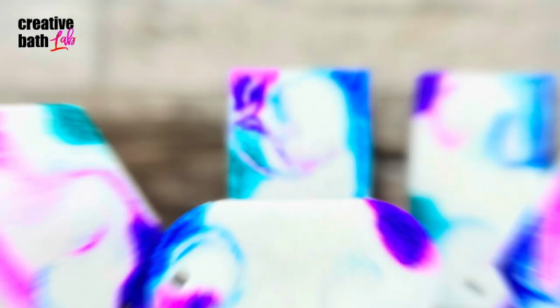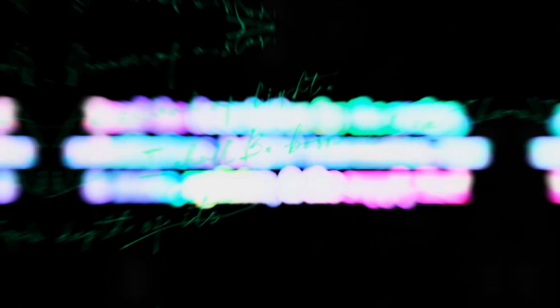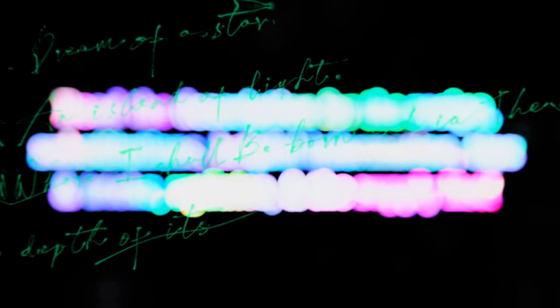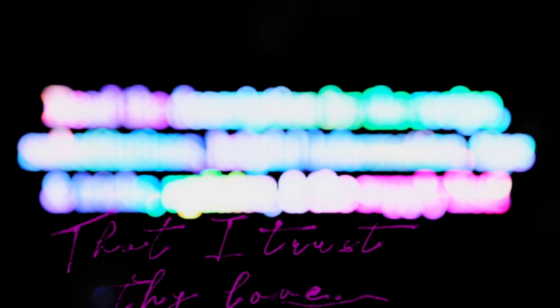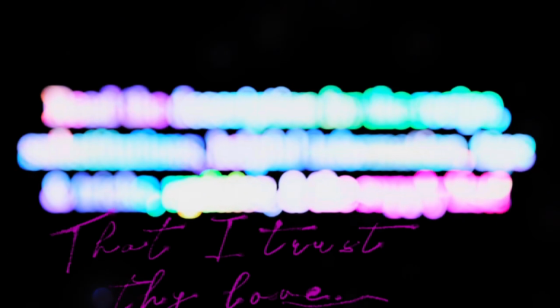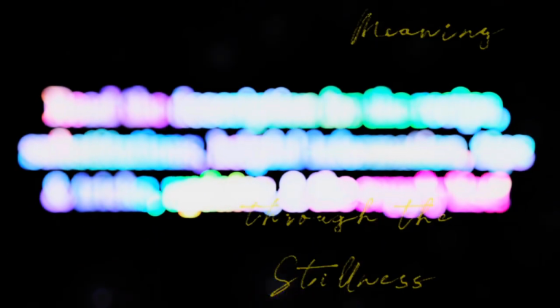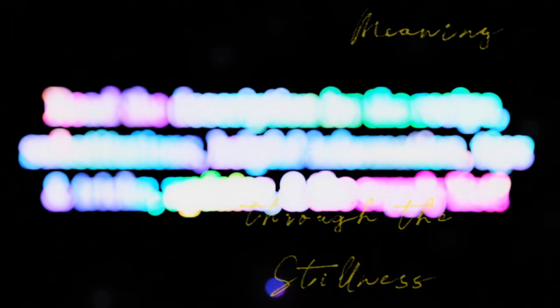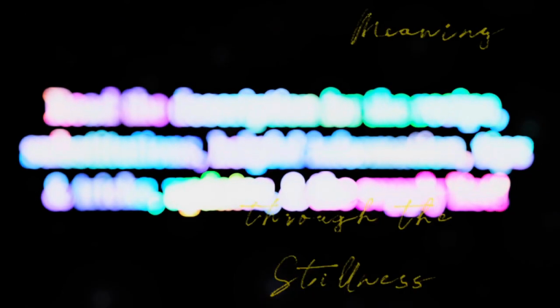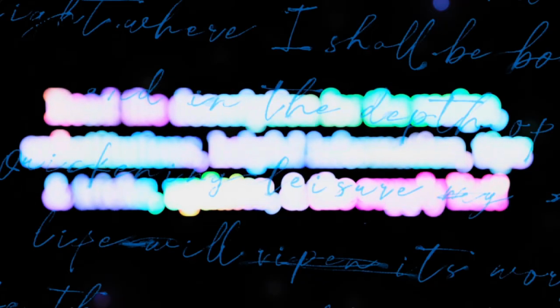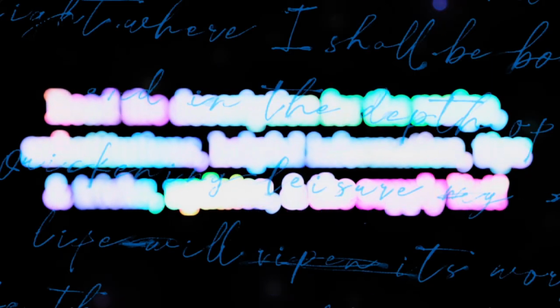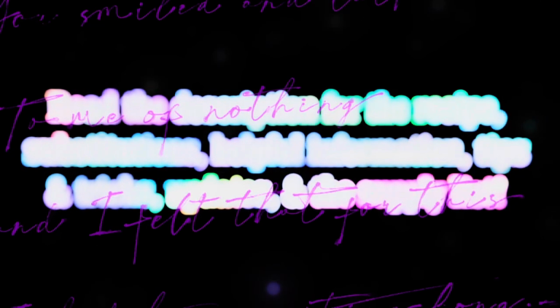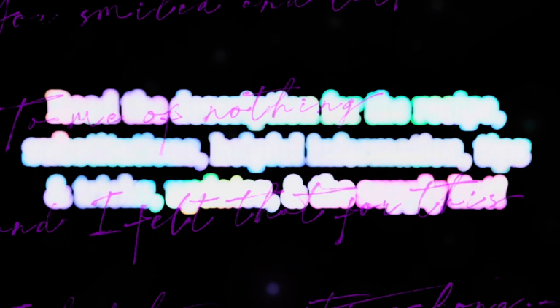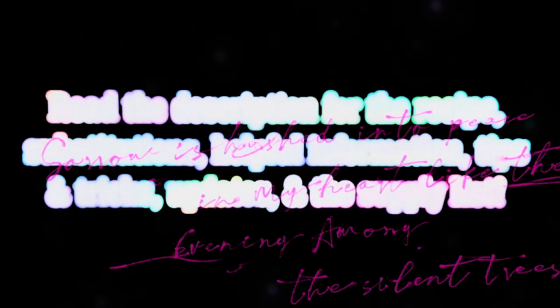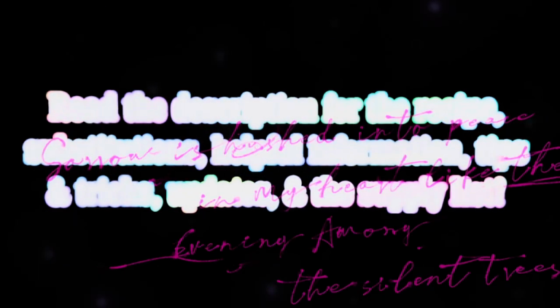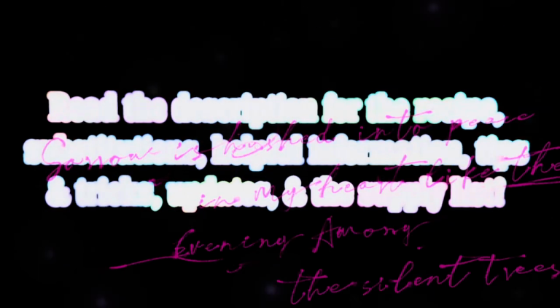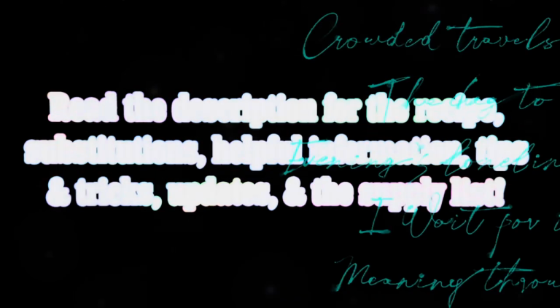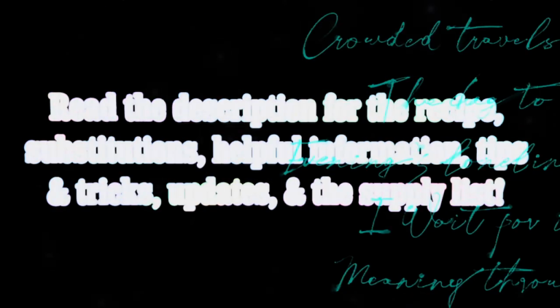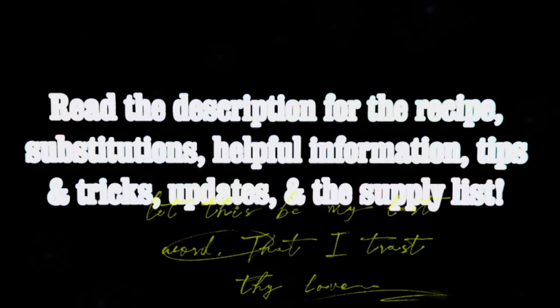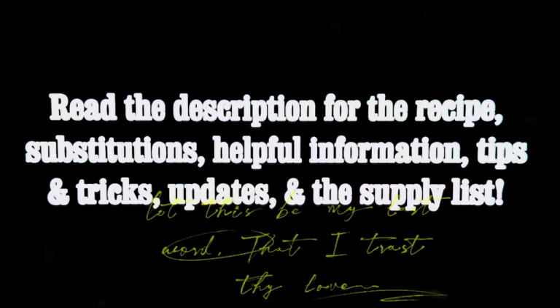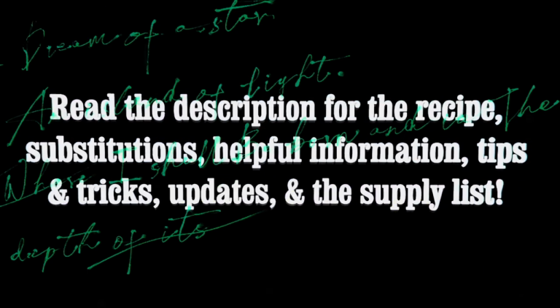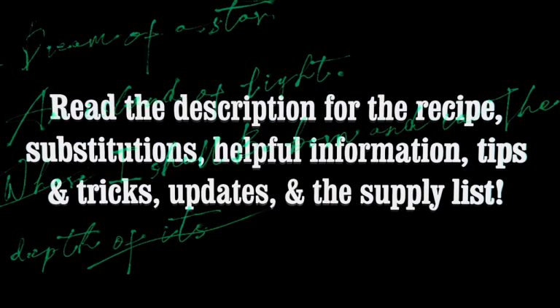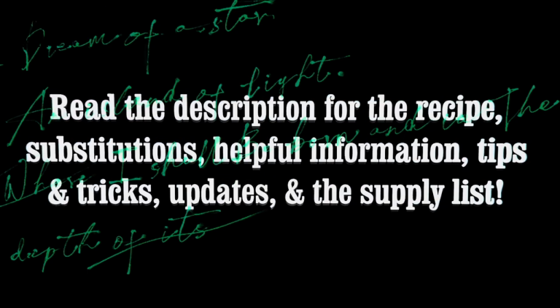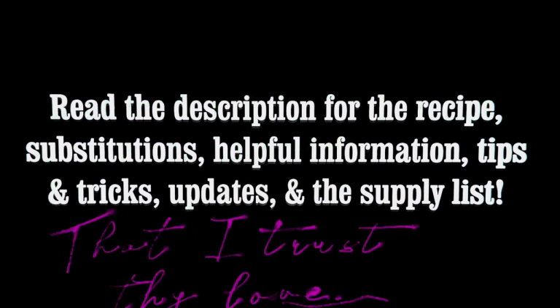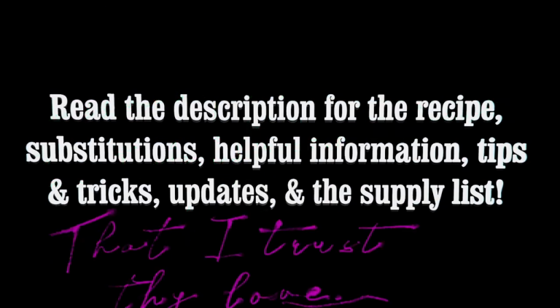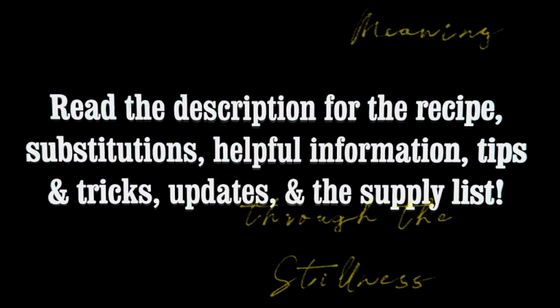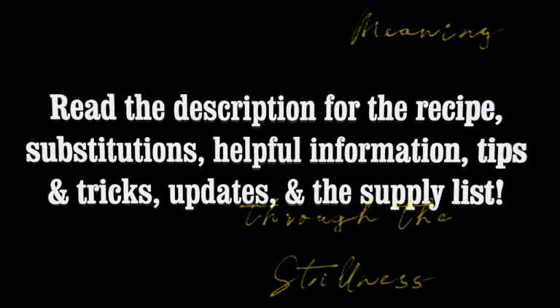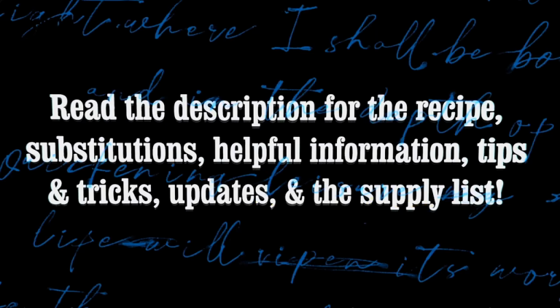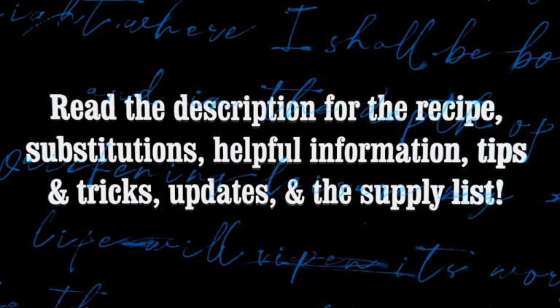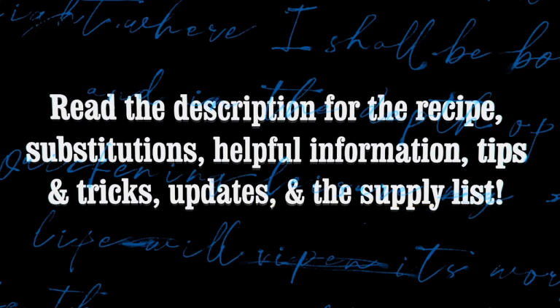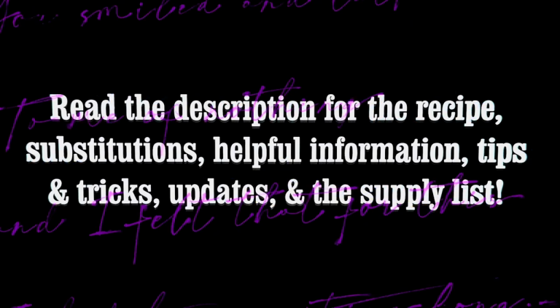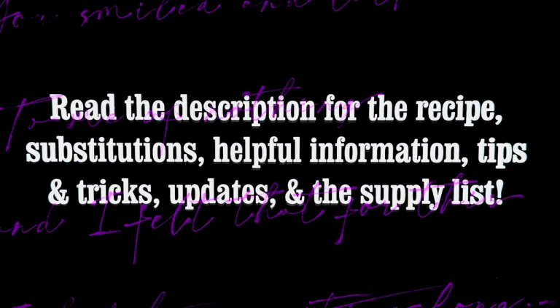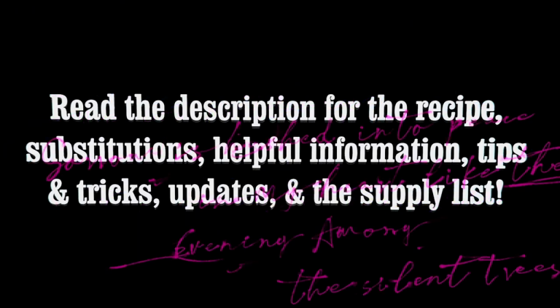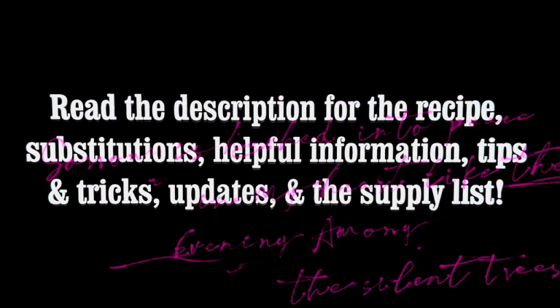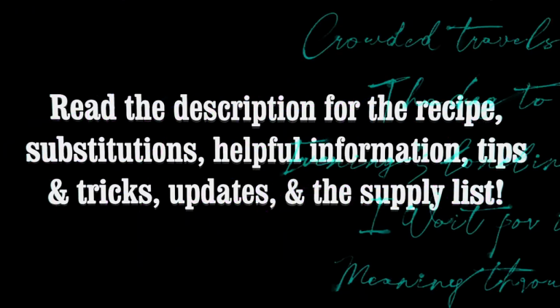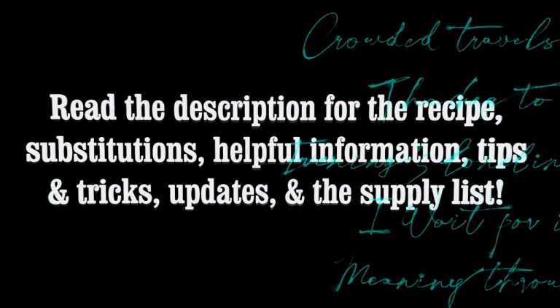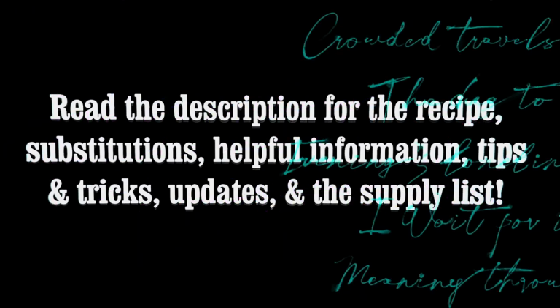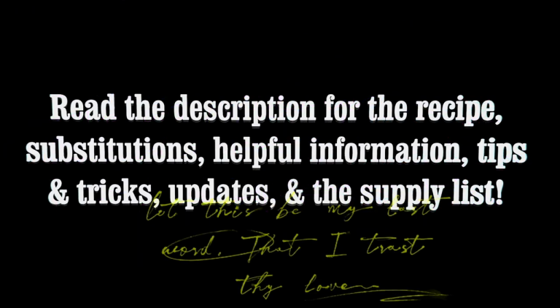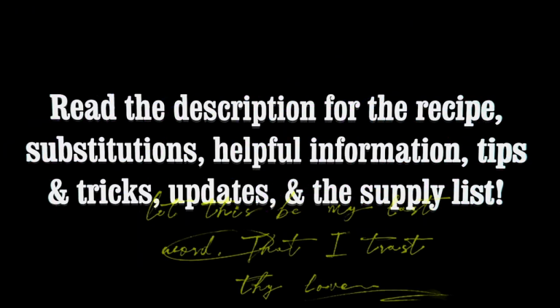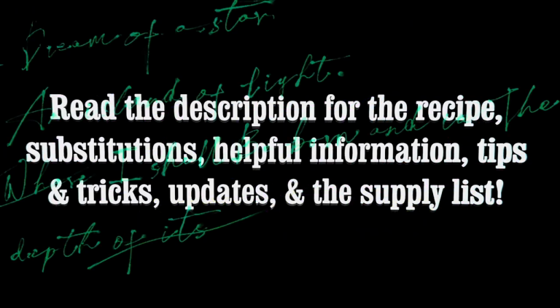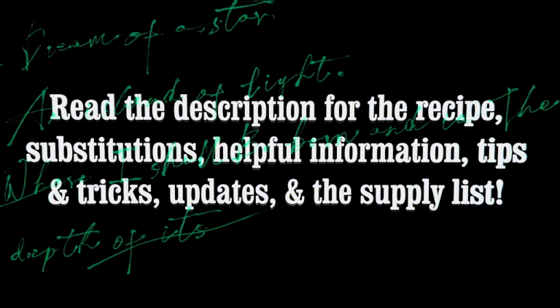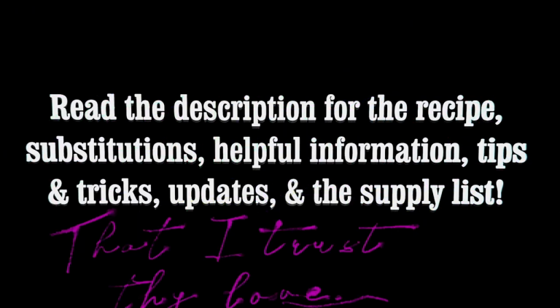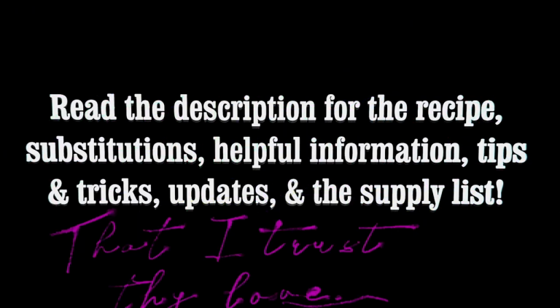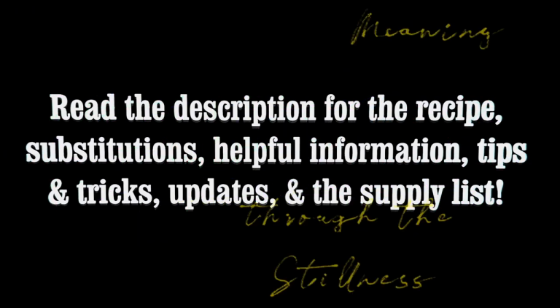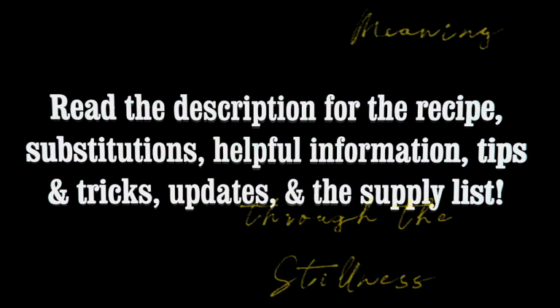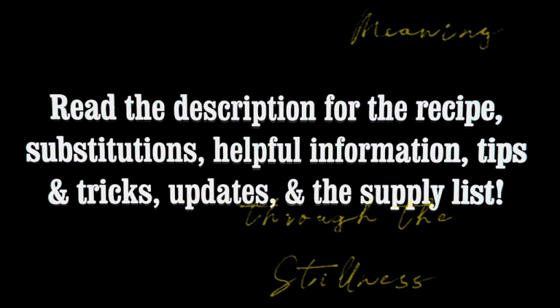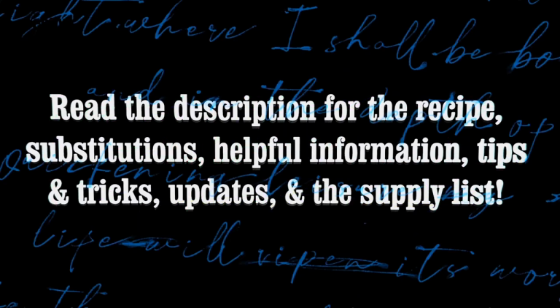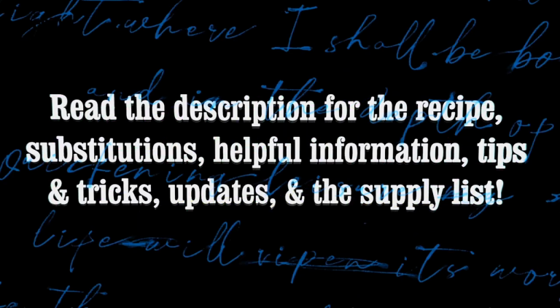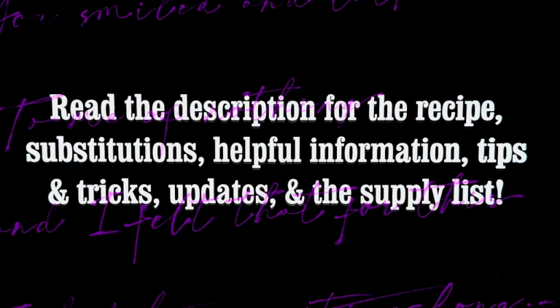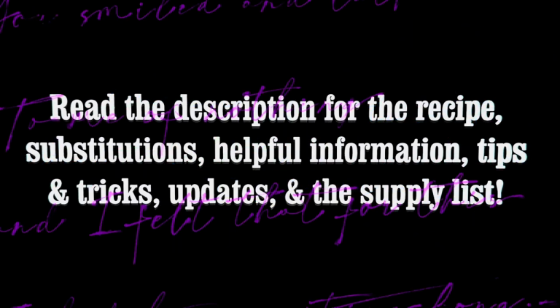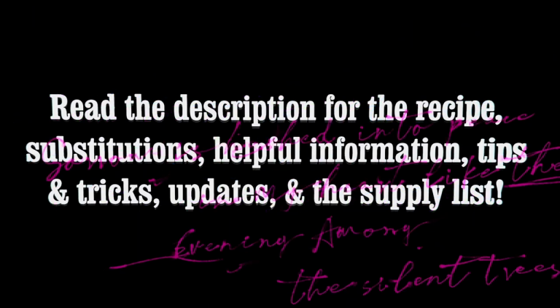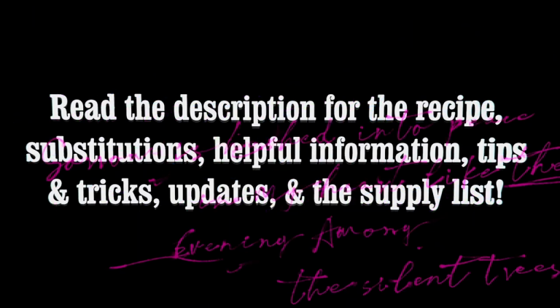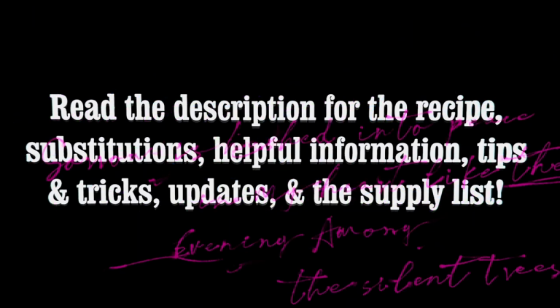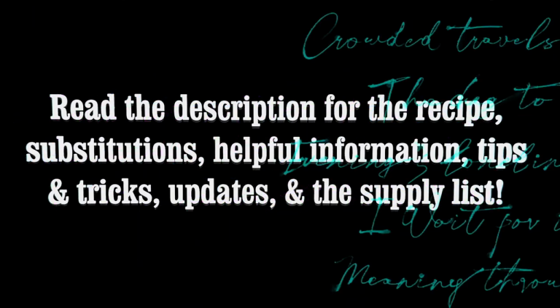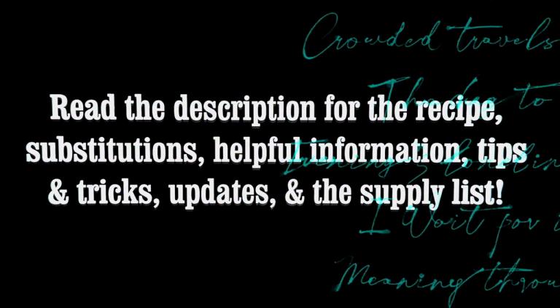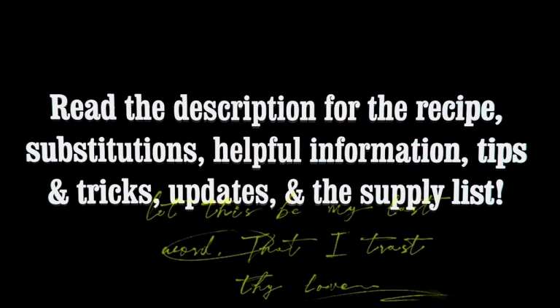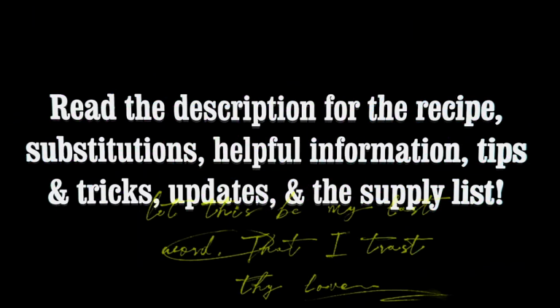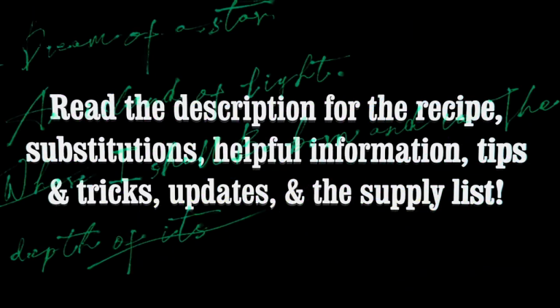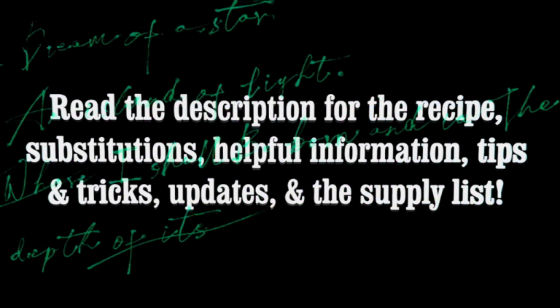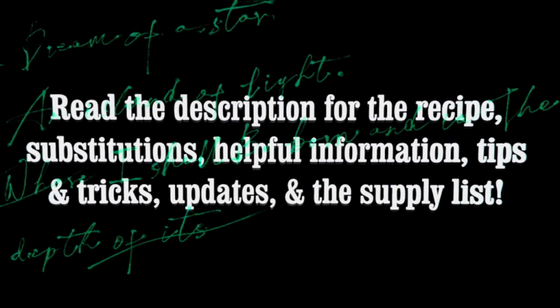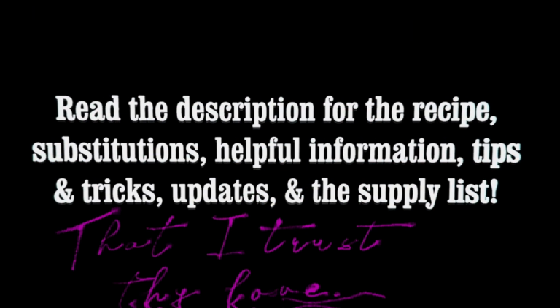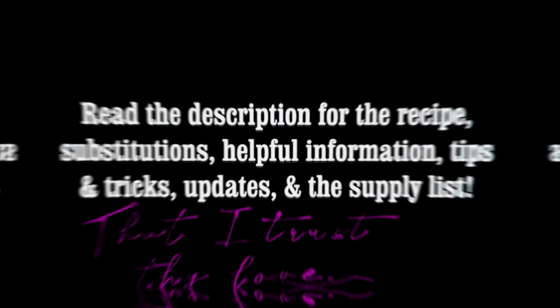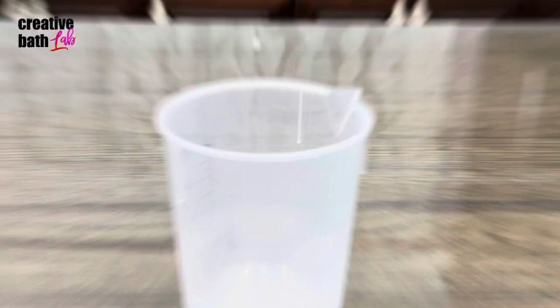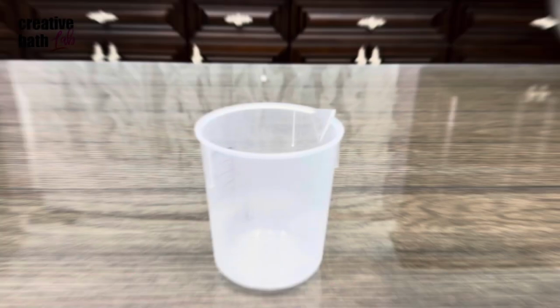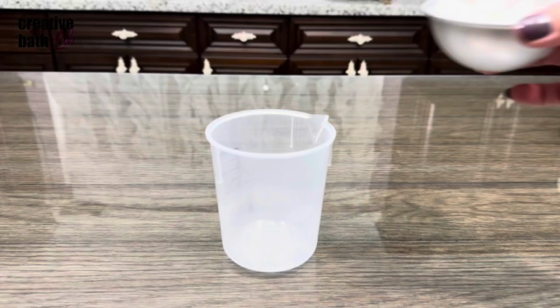As always, please read the description for the recipe, important information, updates, the supply list, and more.